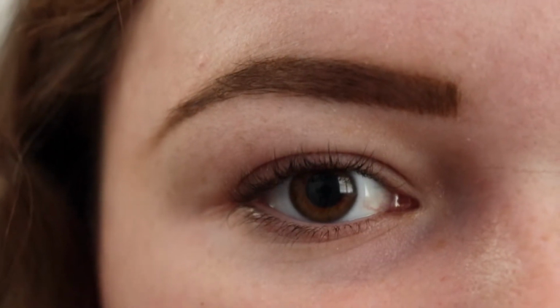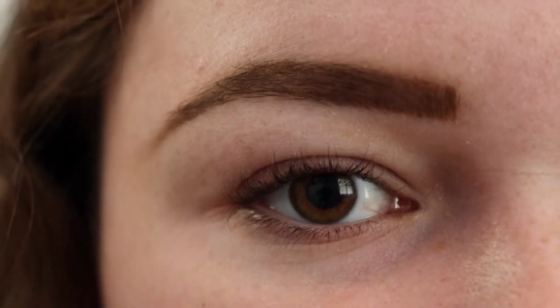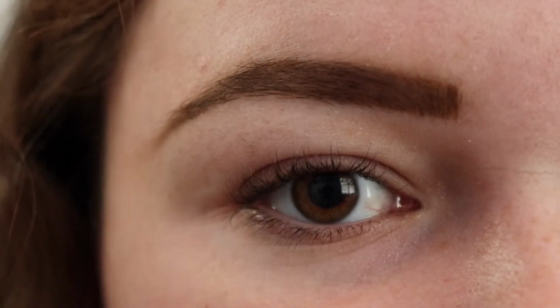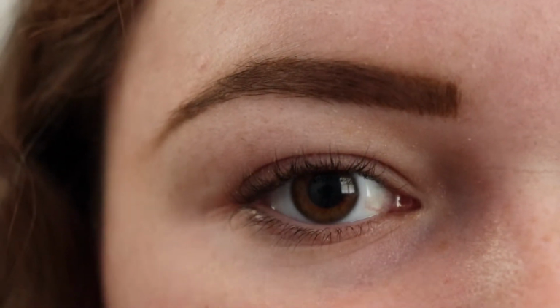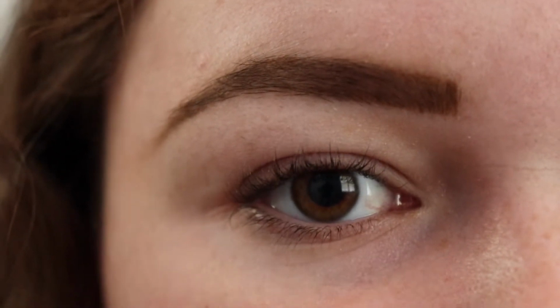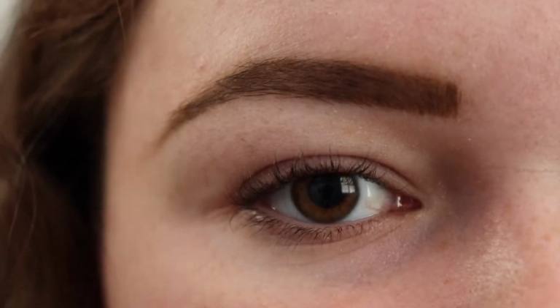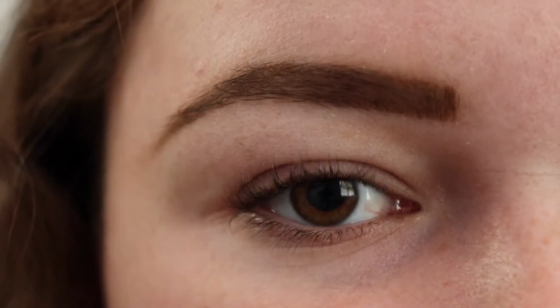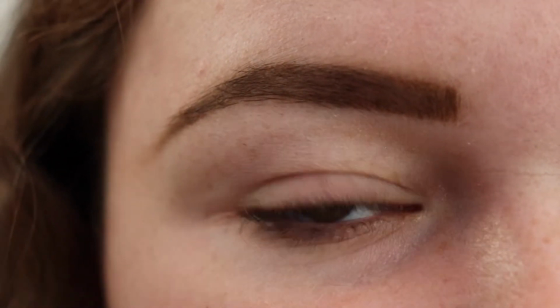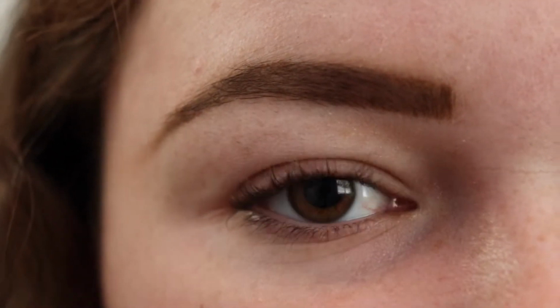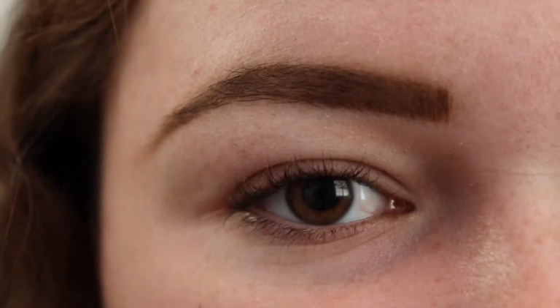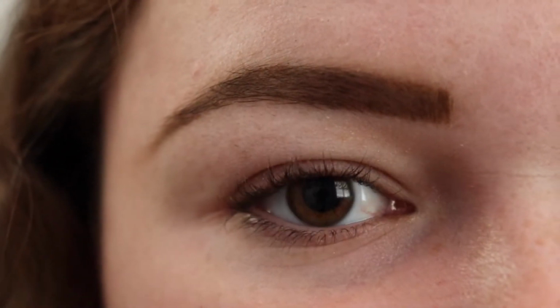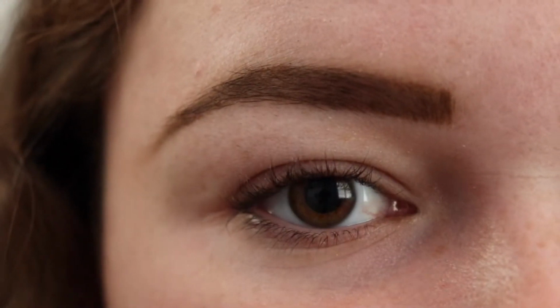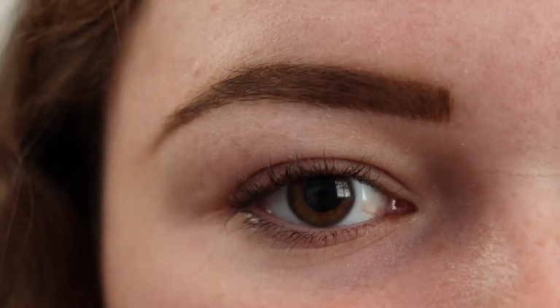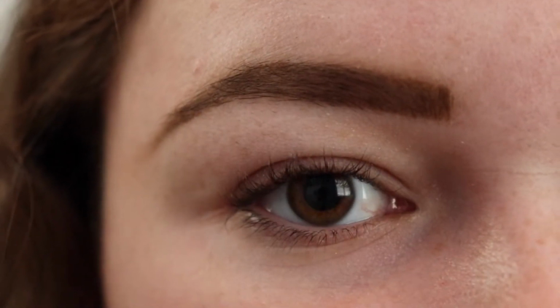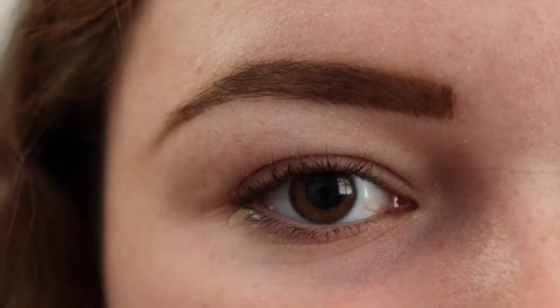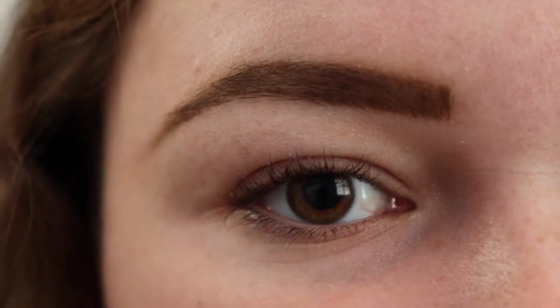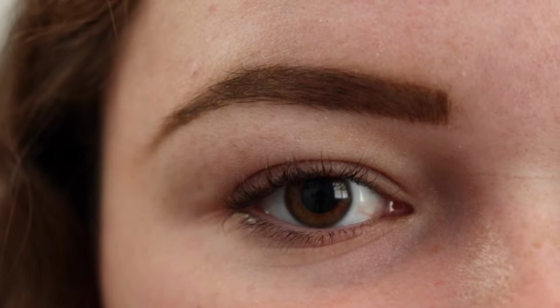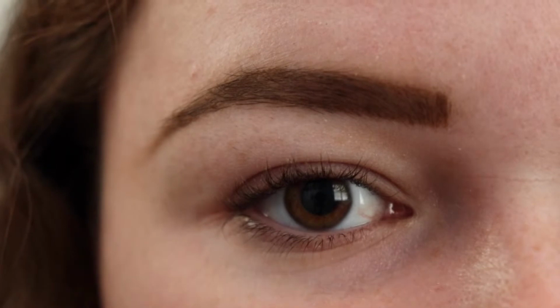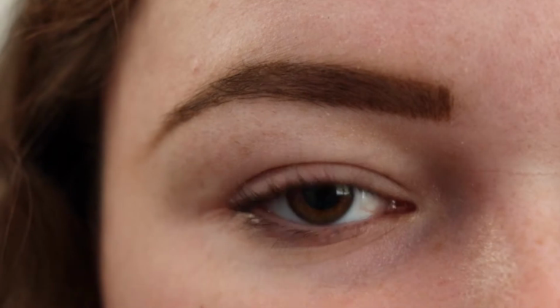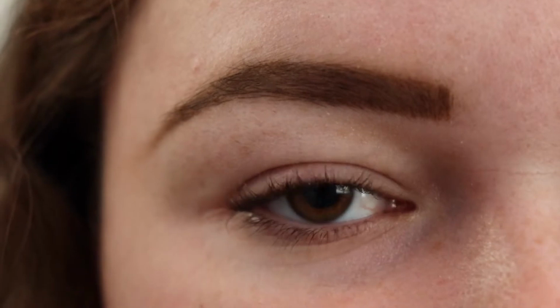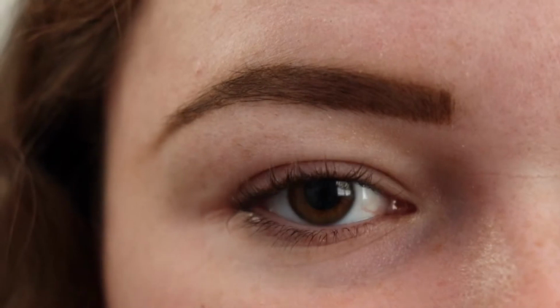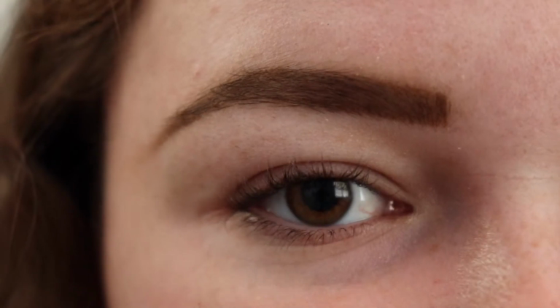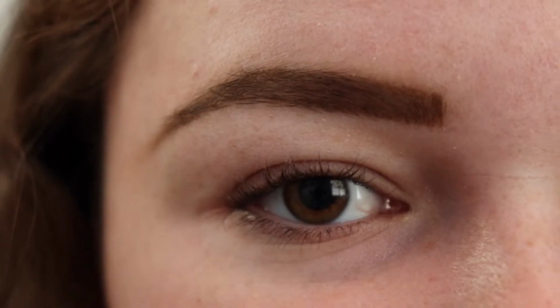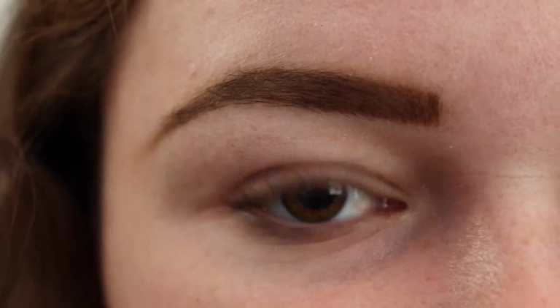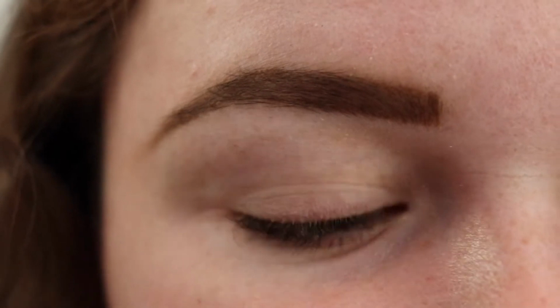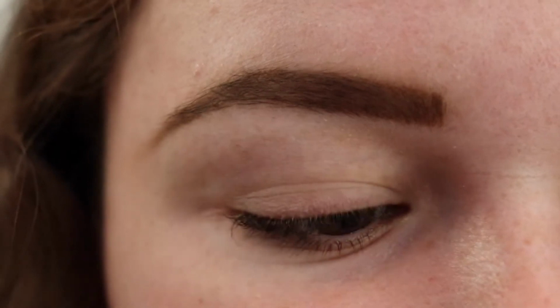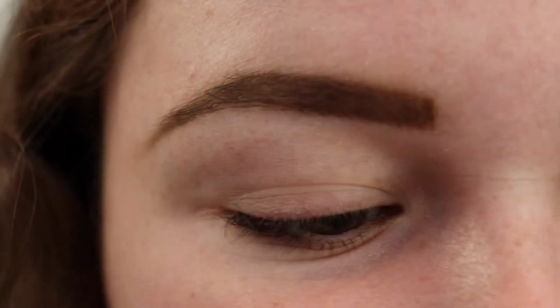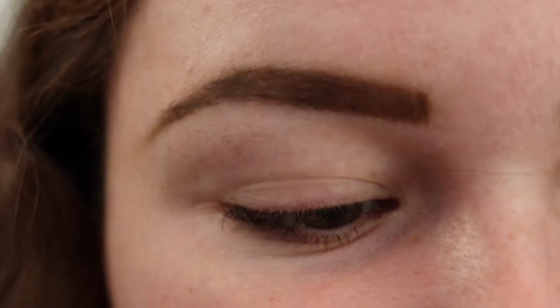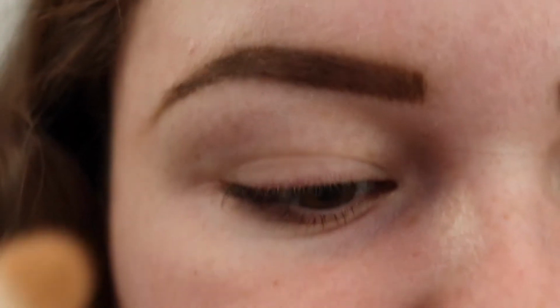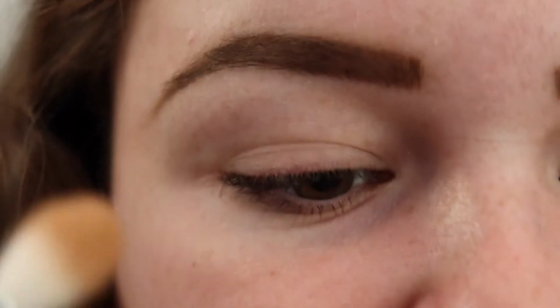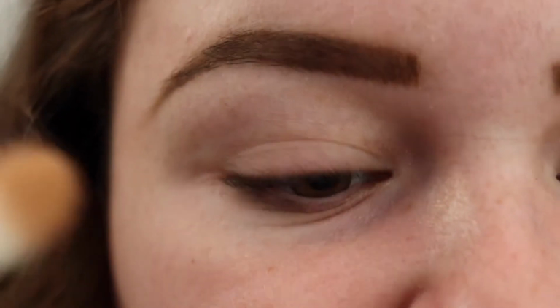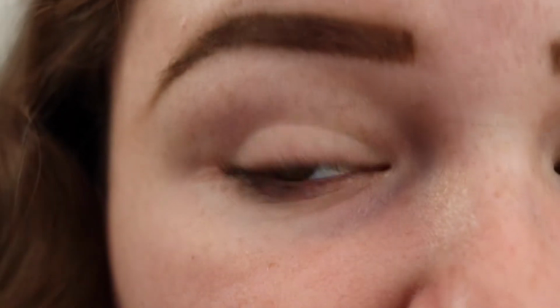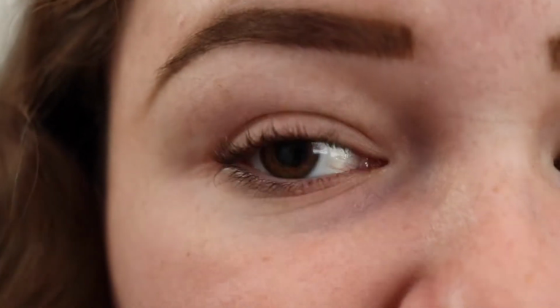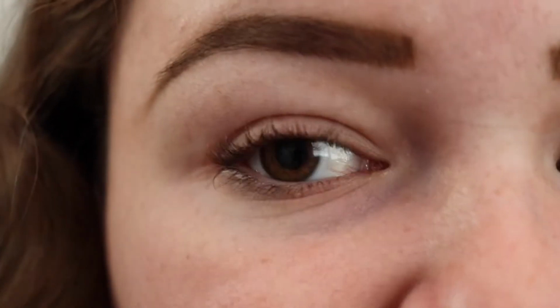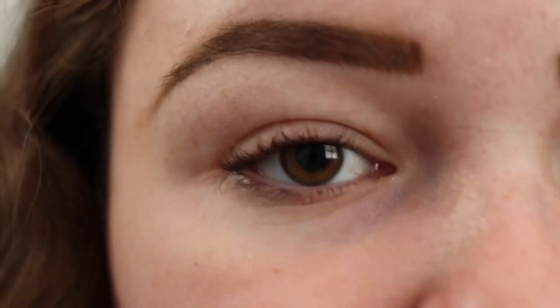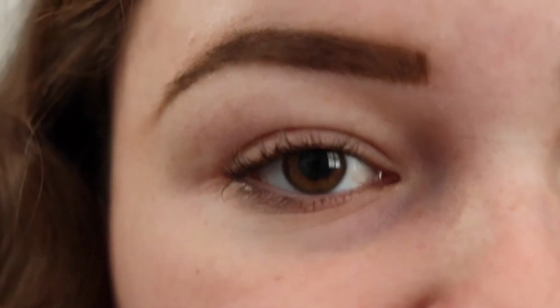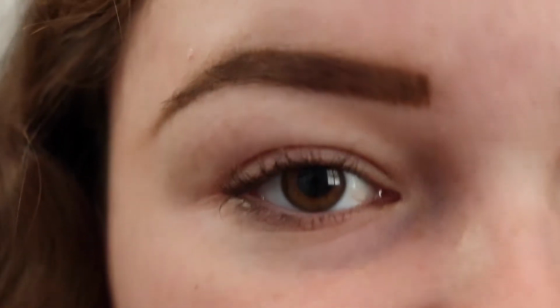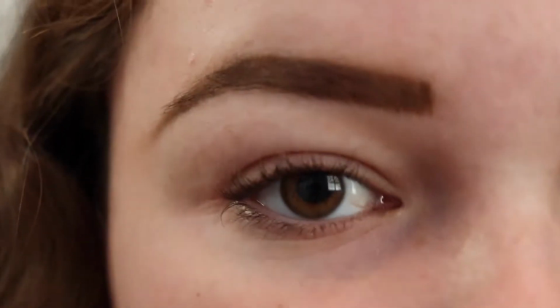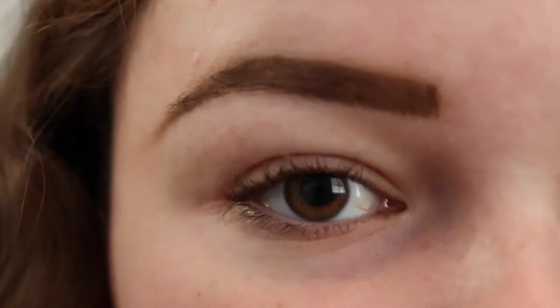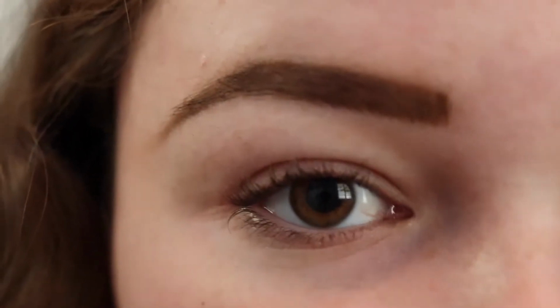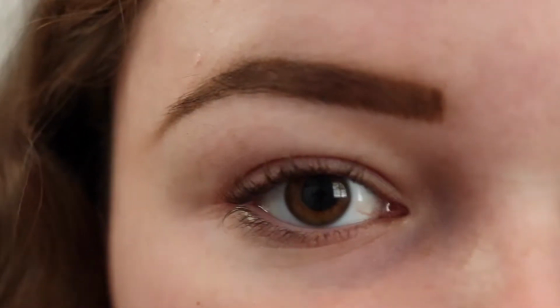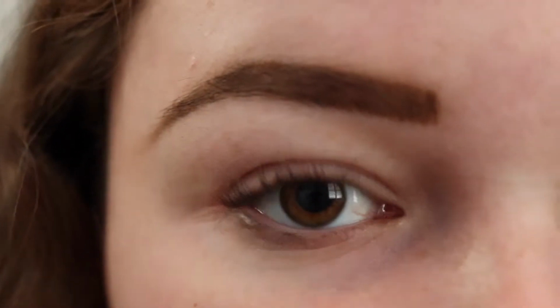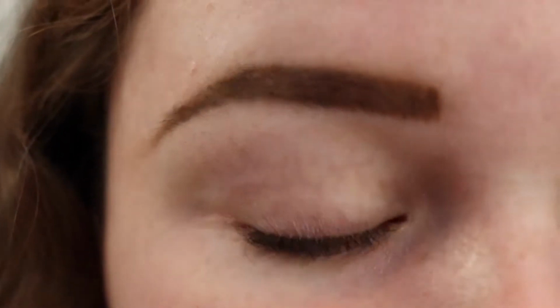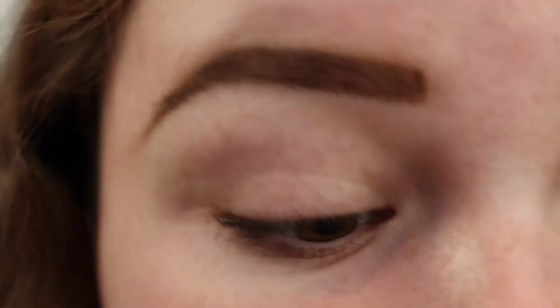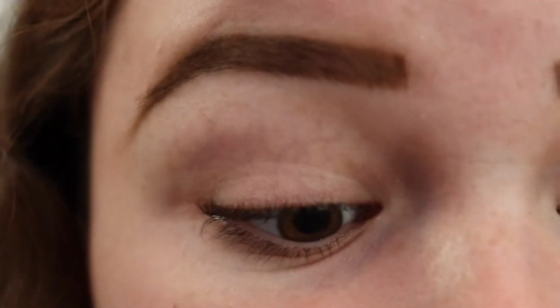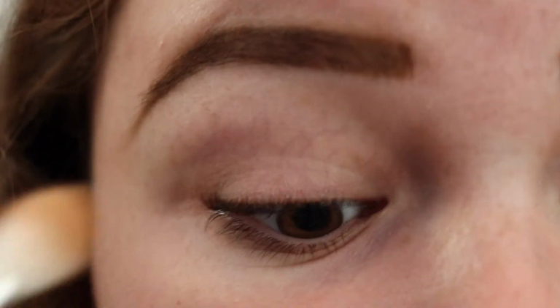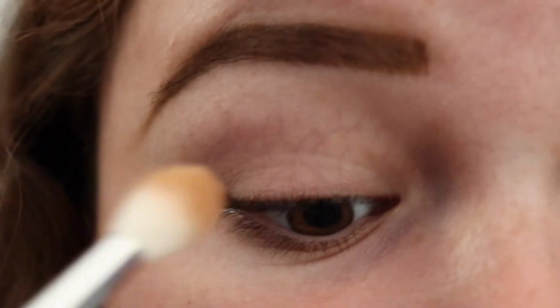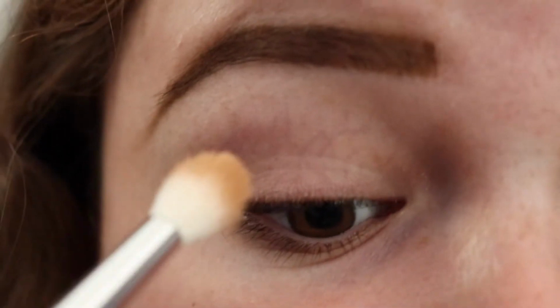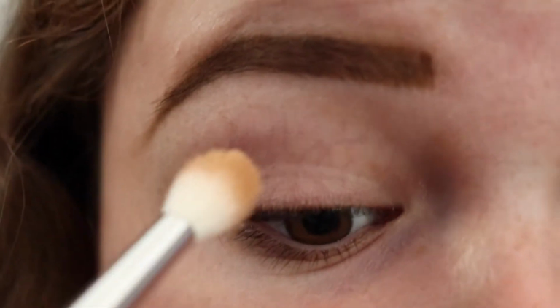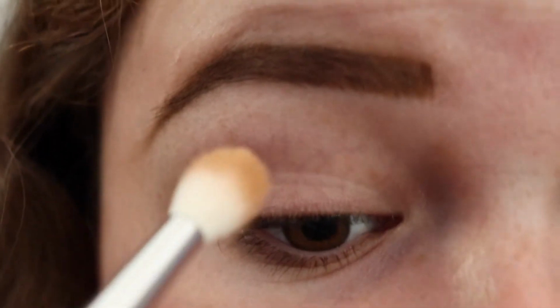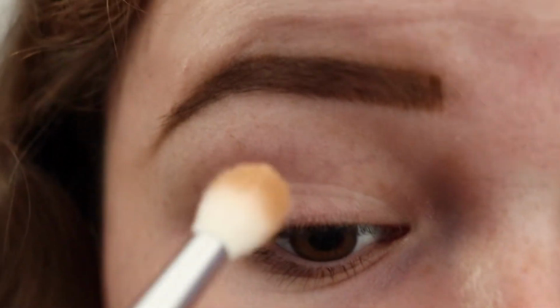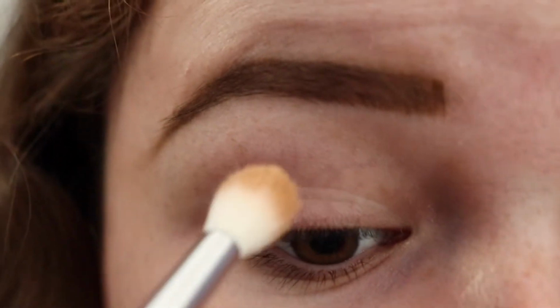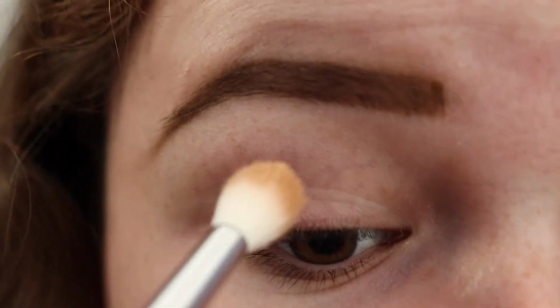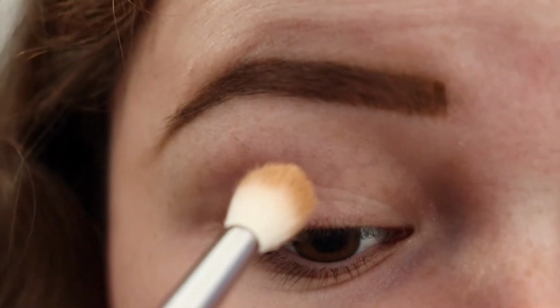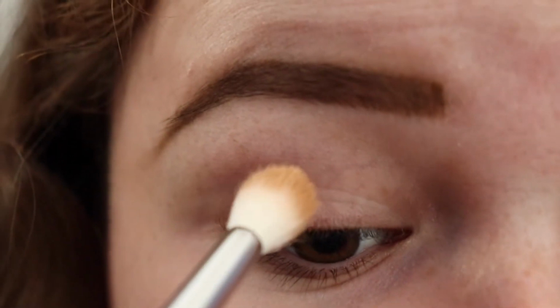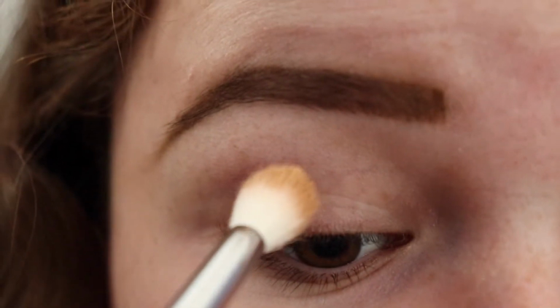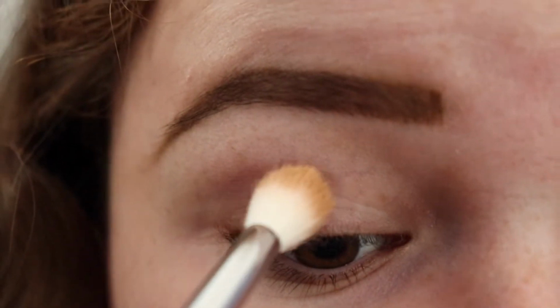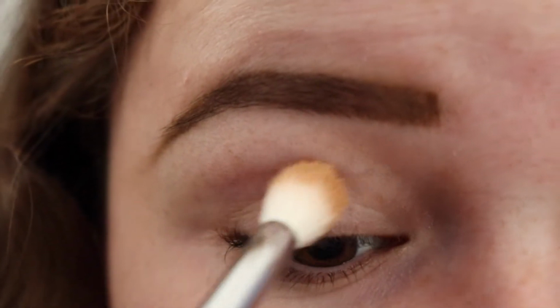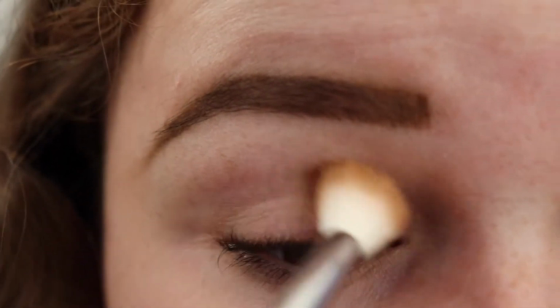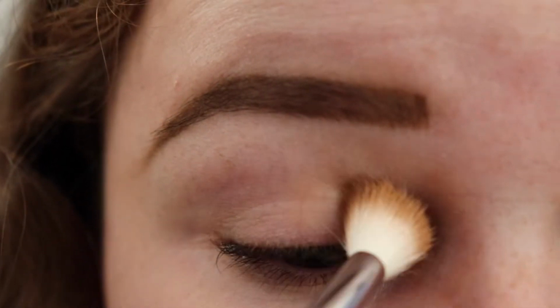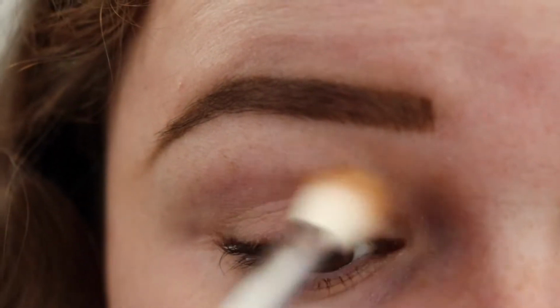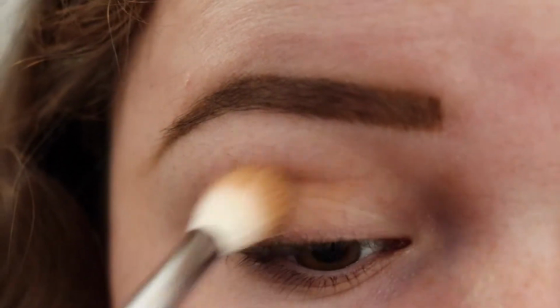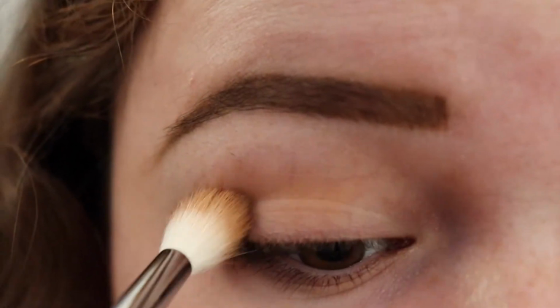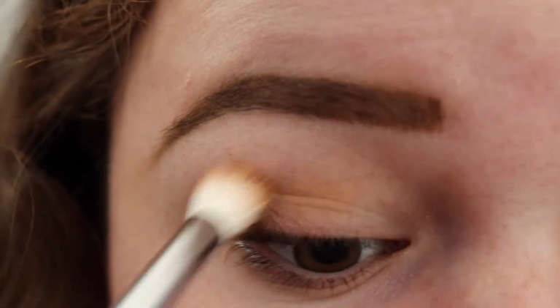I'm going to start by taking the shade Punch Me from the James Charles palette and putting that into my crease.